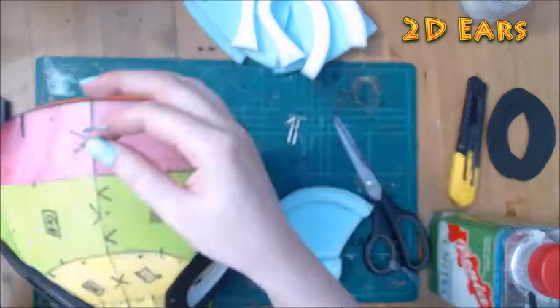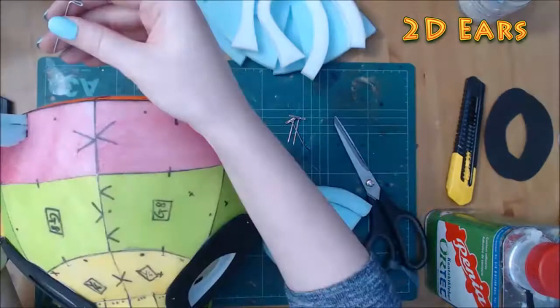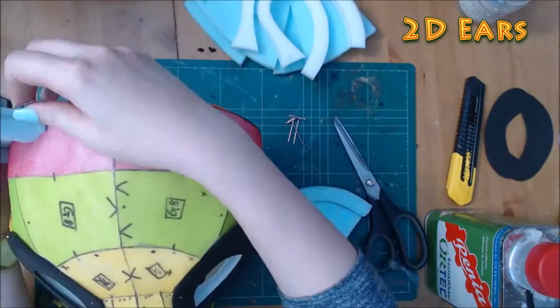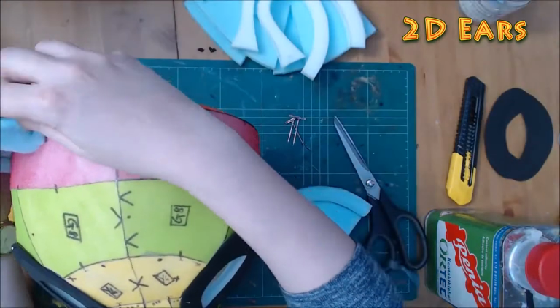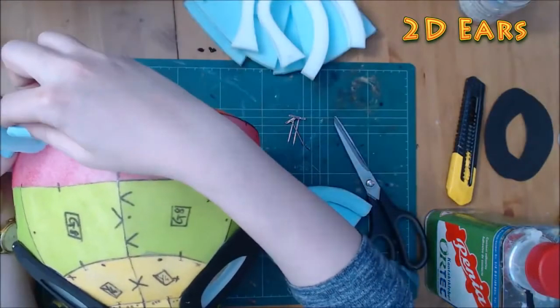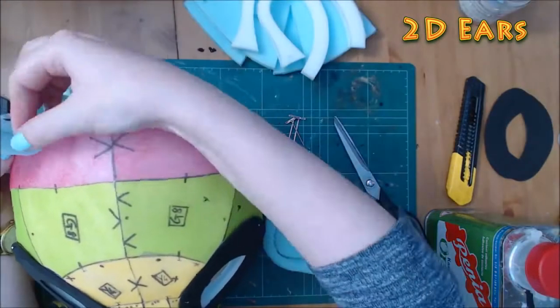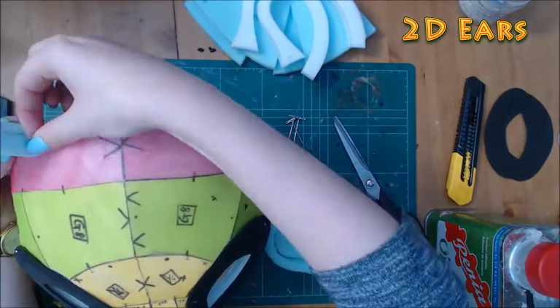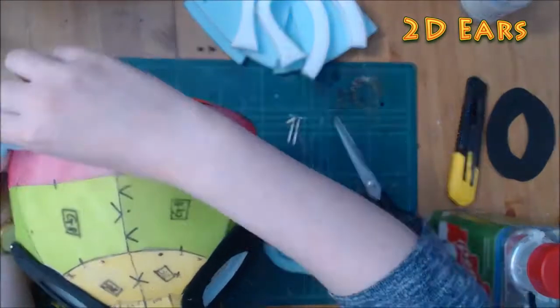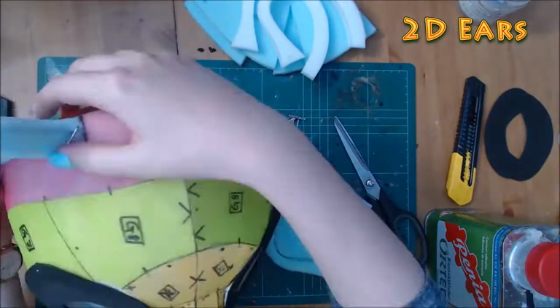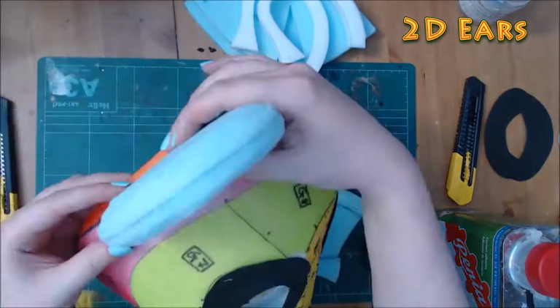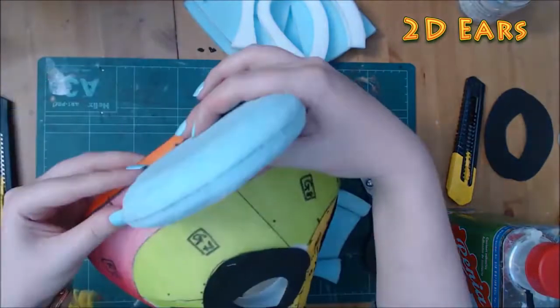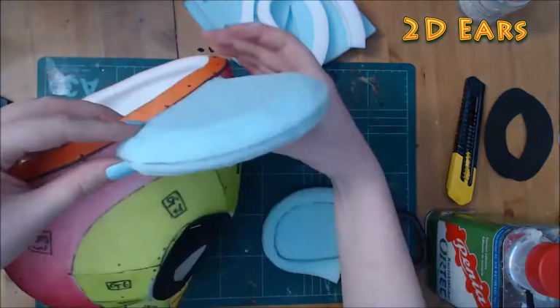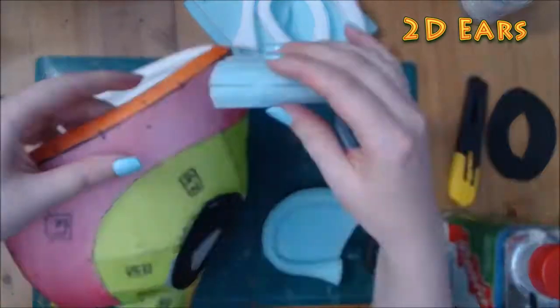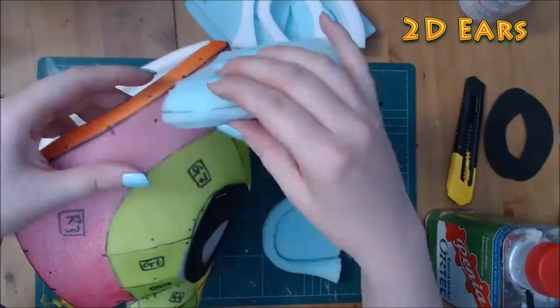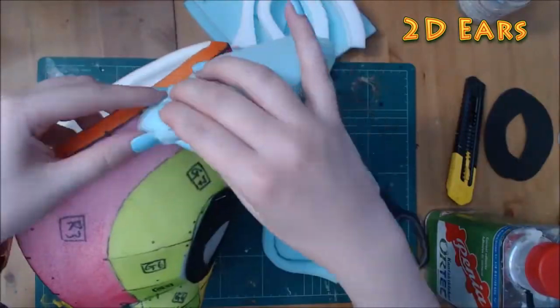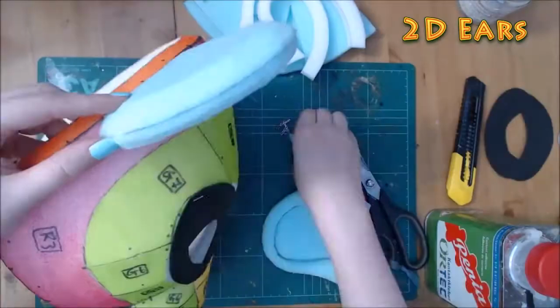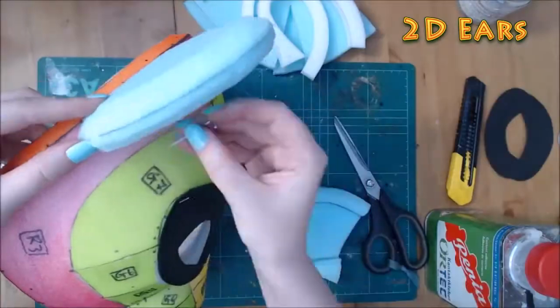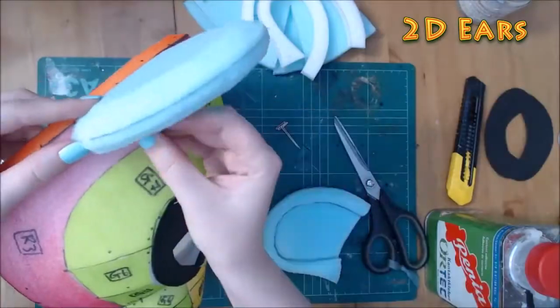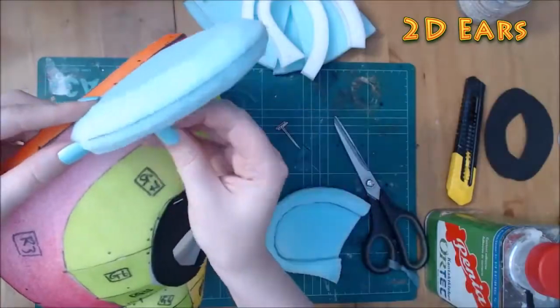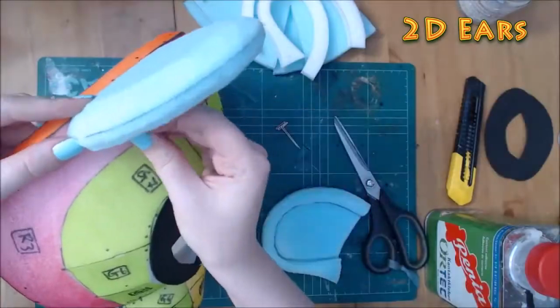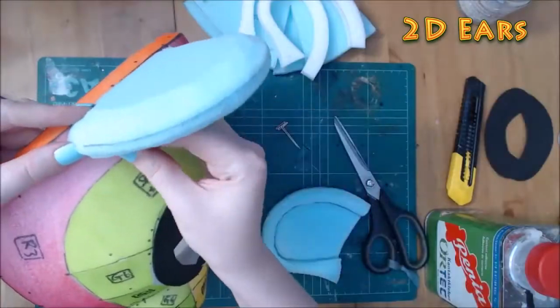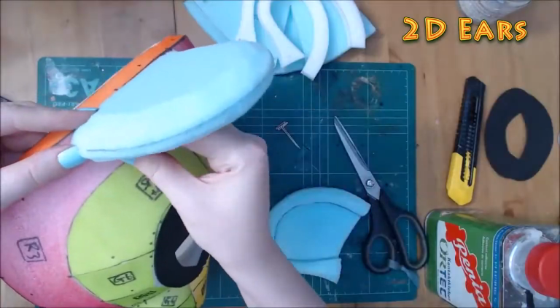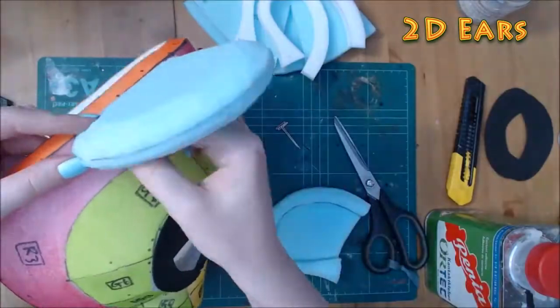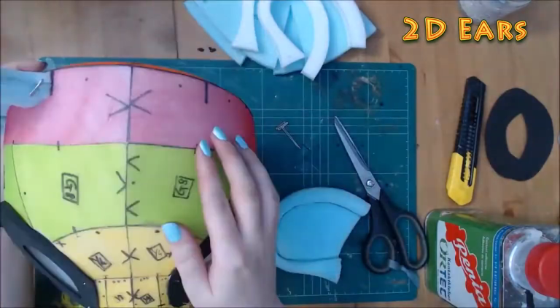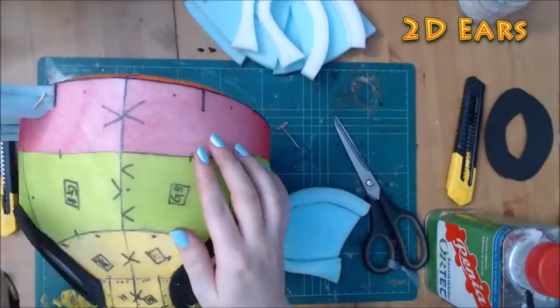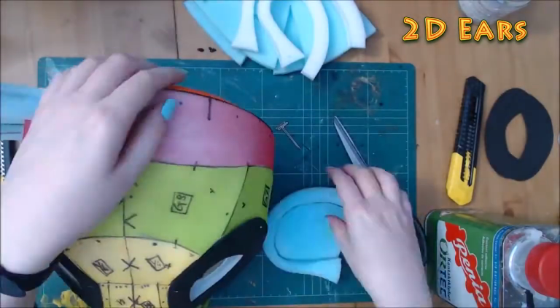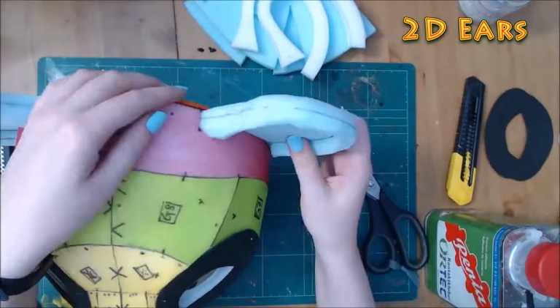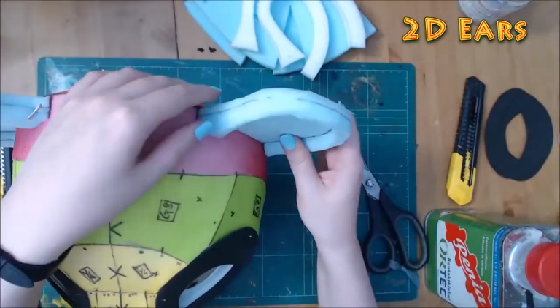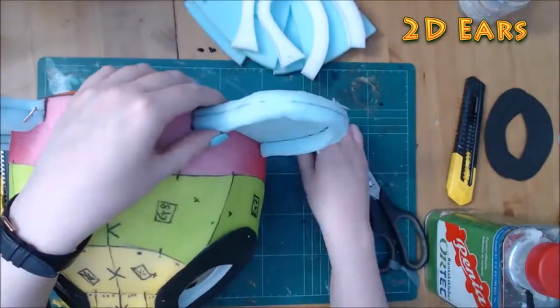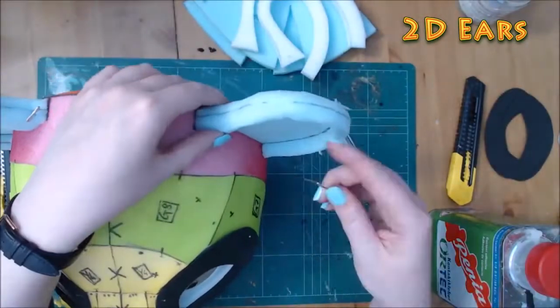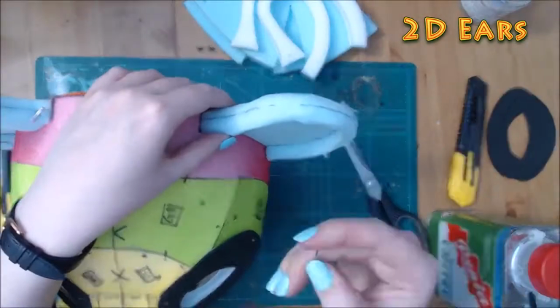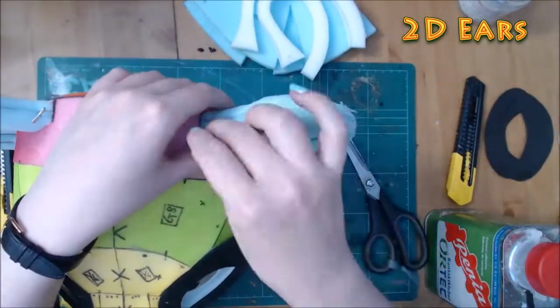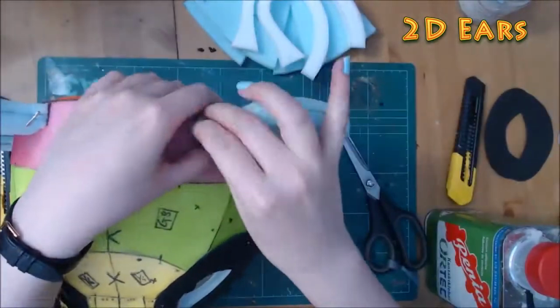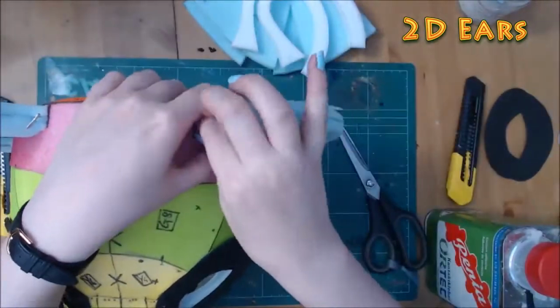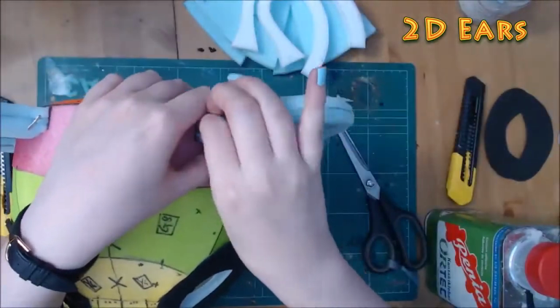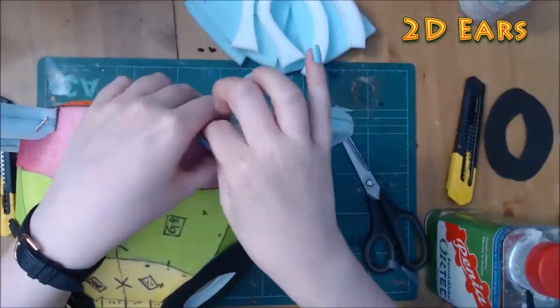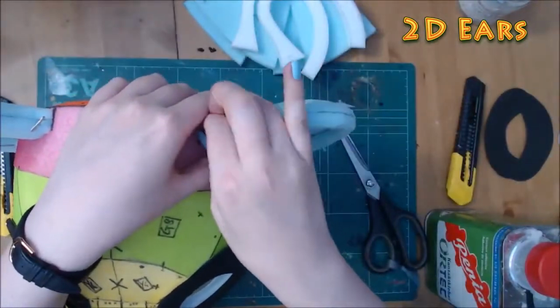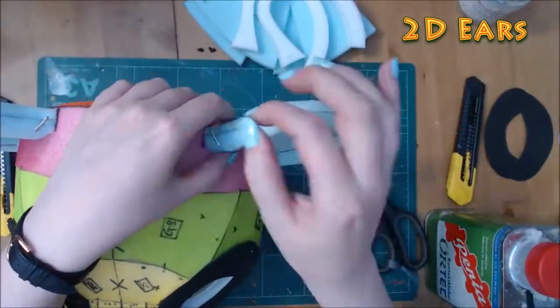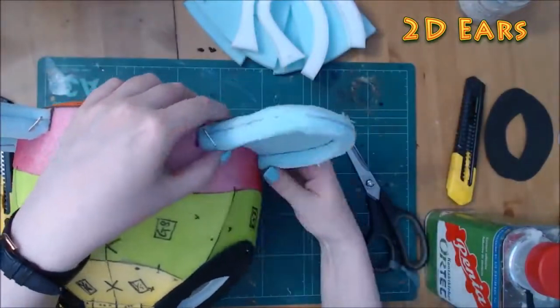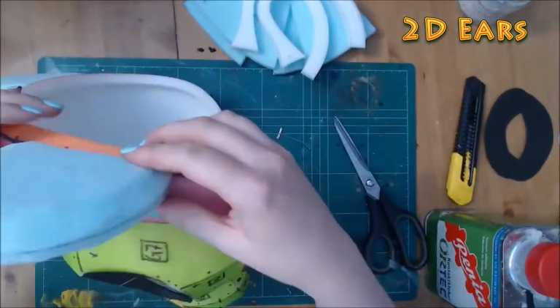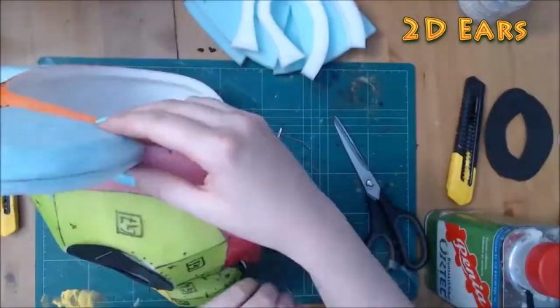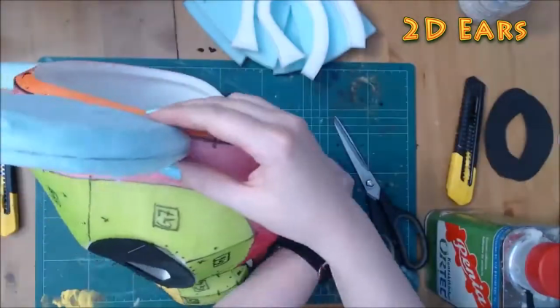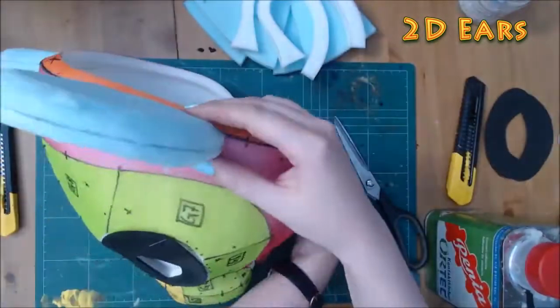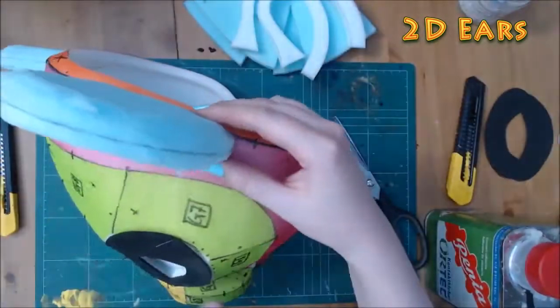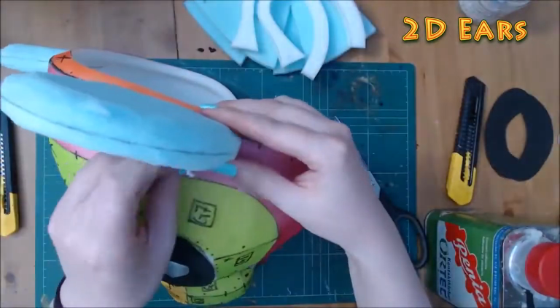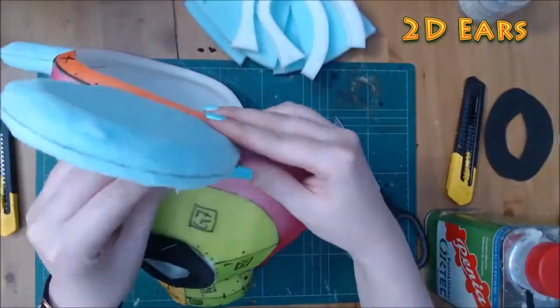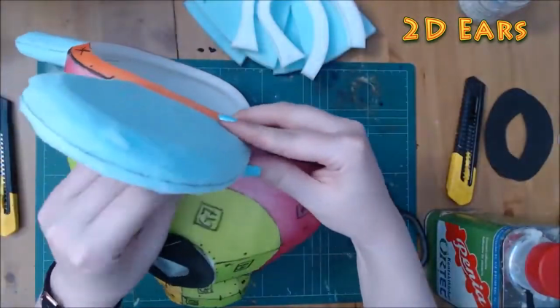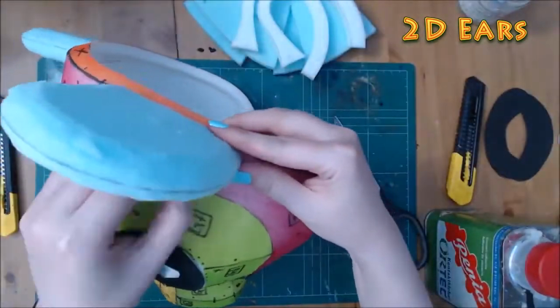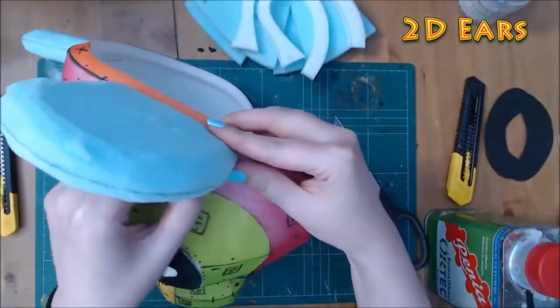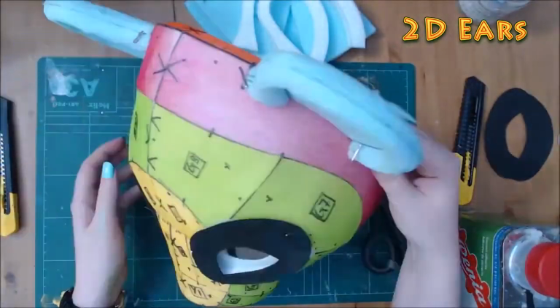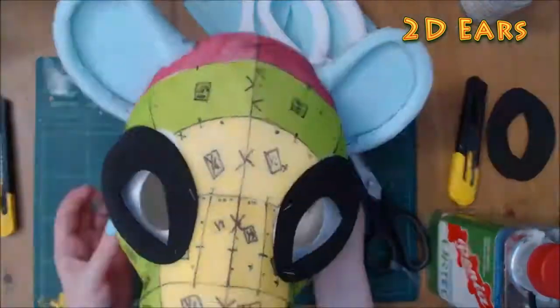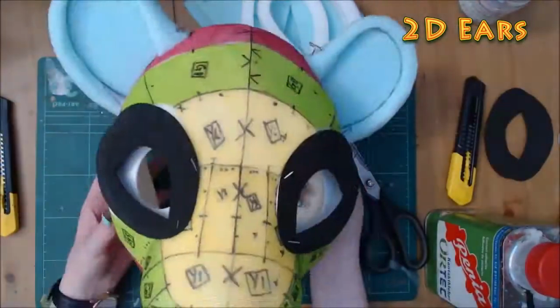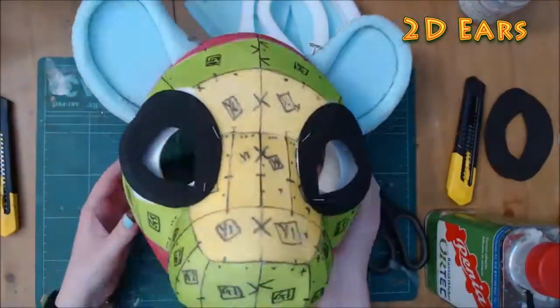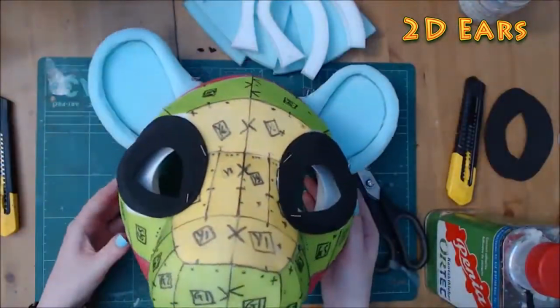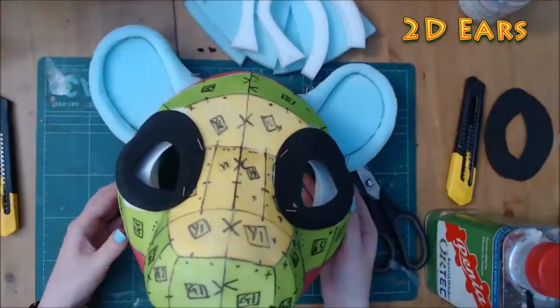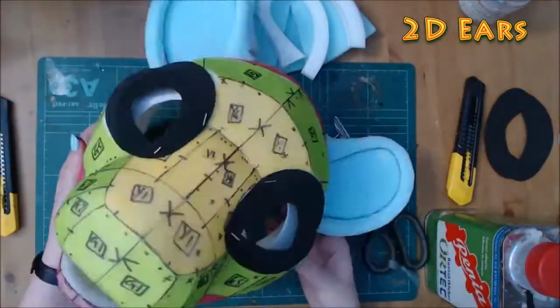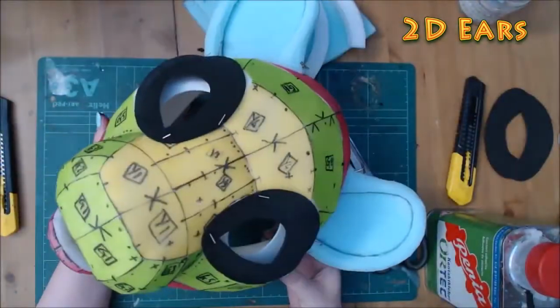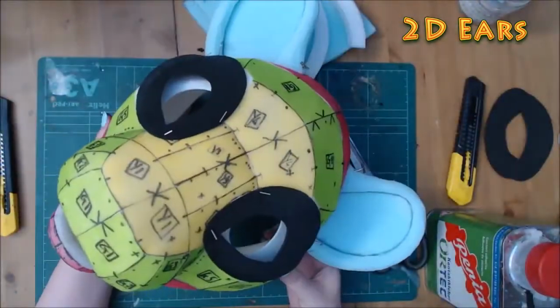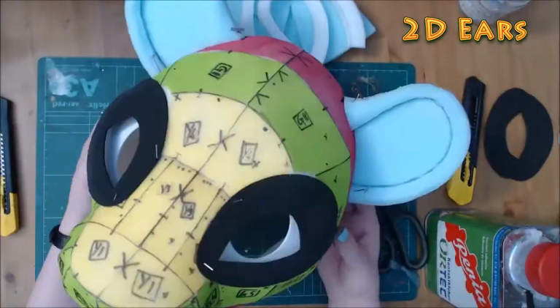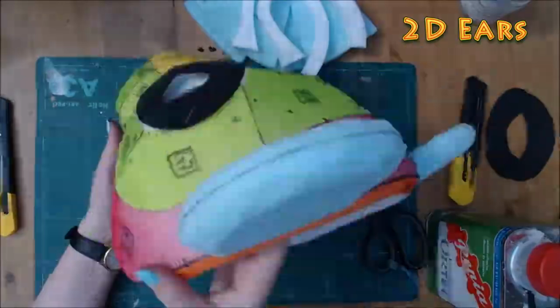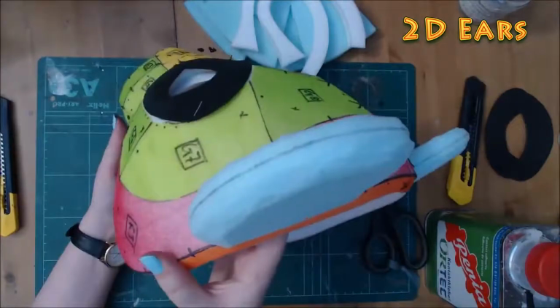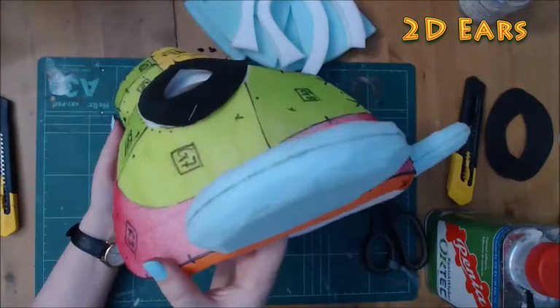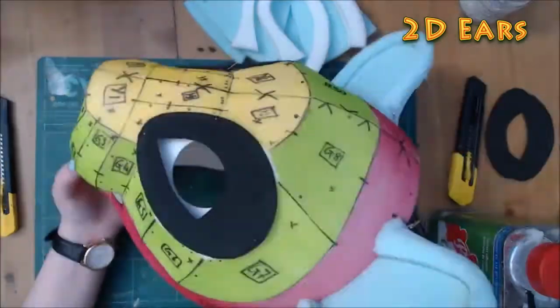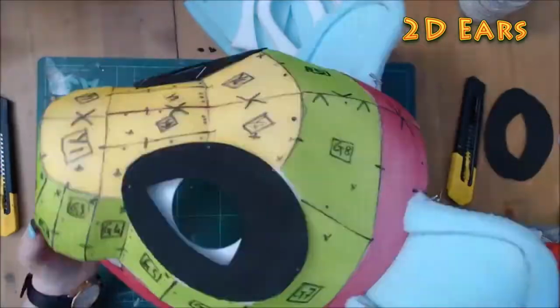This is how they look after being done and on the base. The first notch after the centre line is the recommended starting position for the ears.